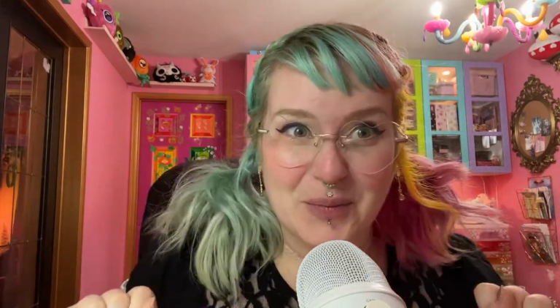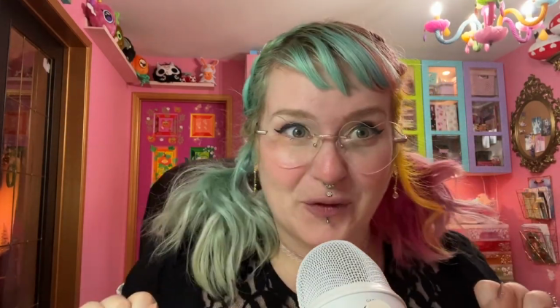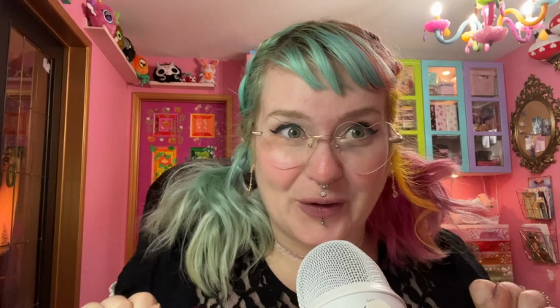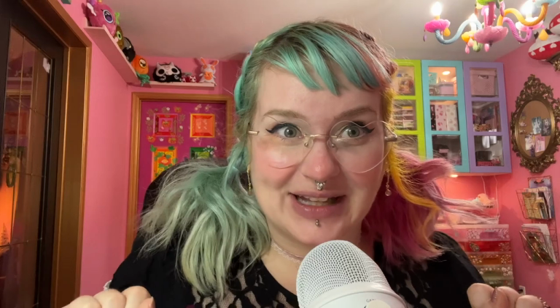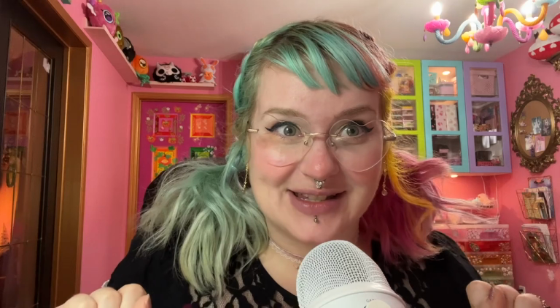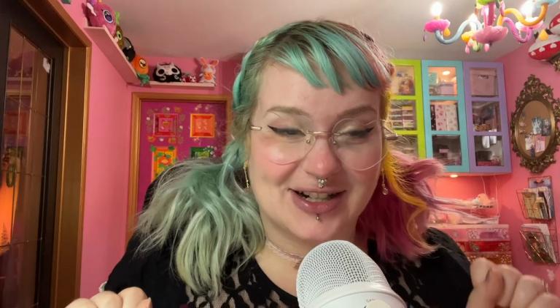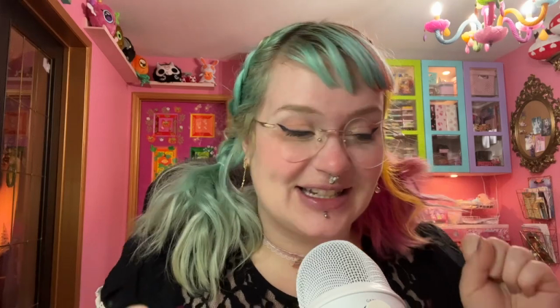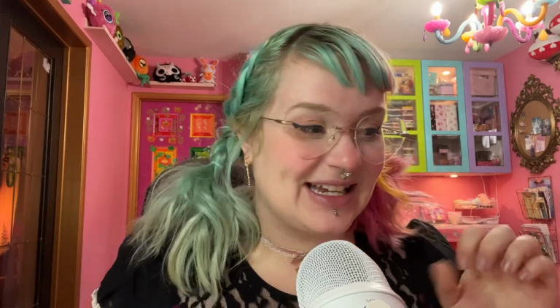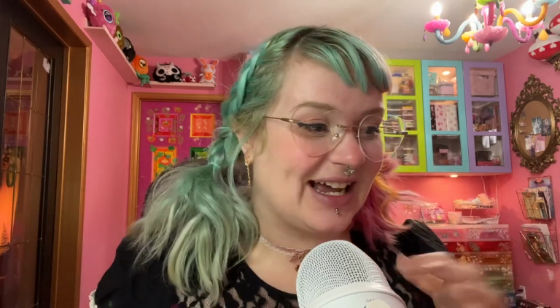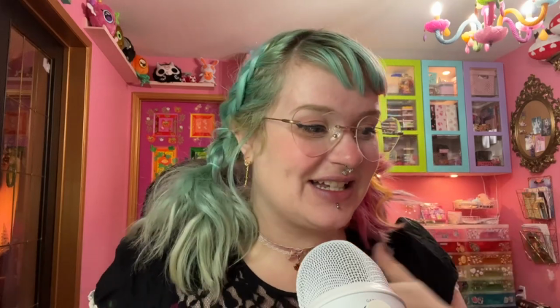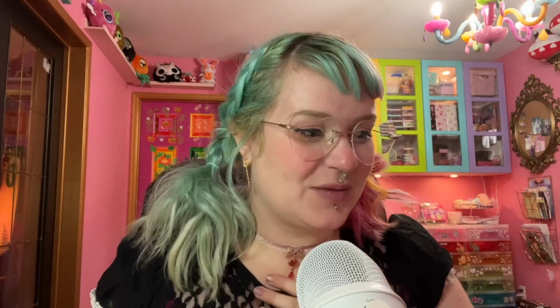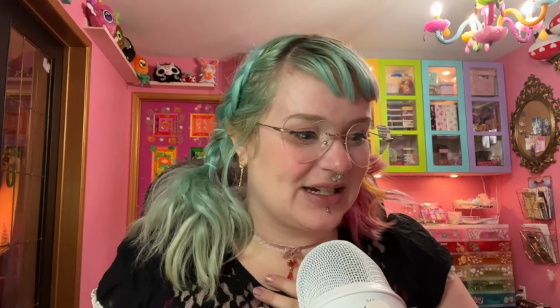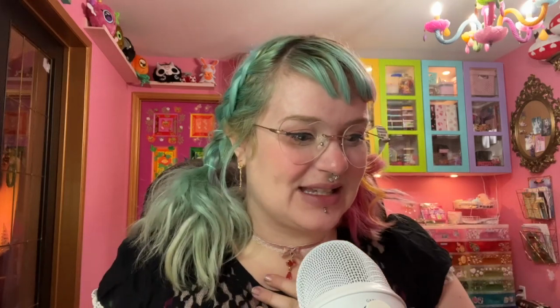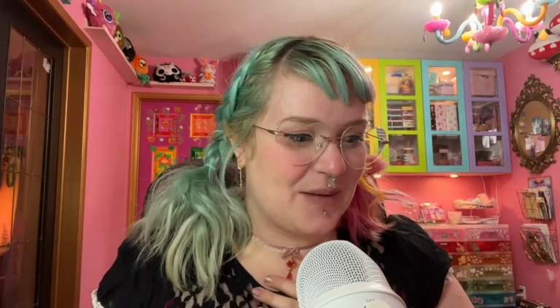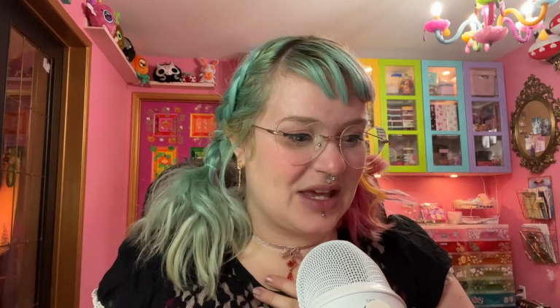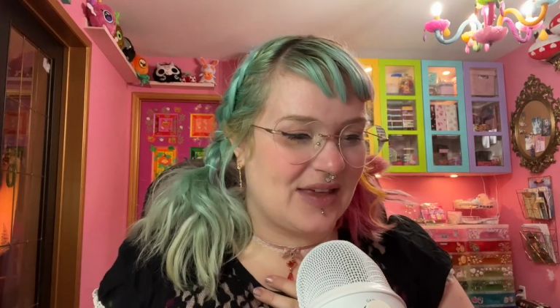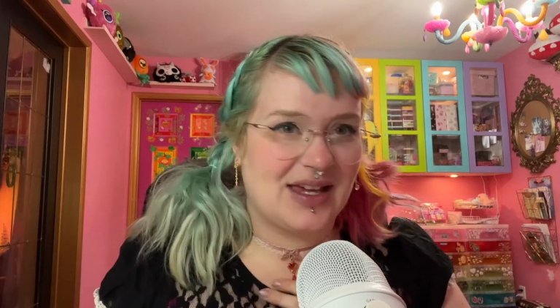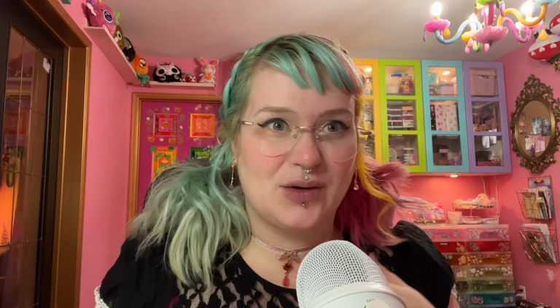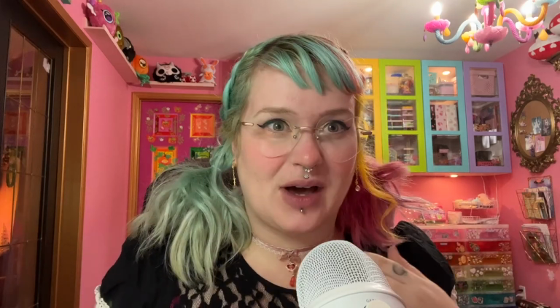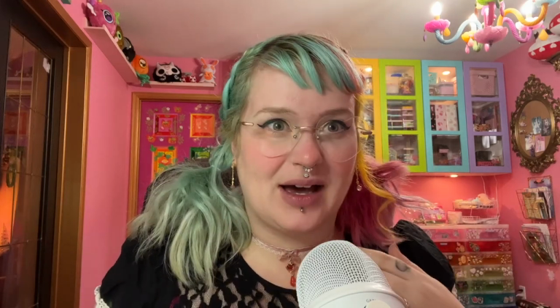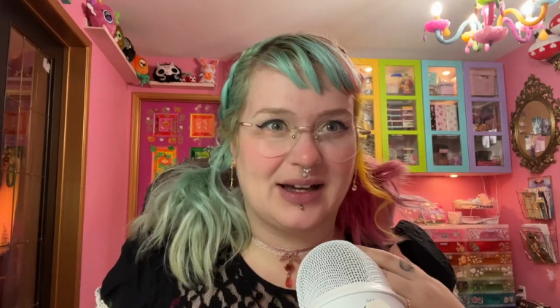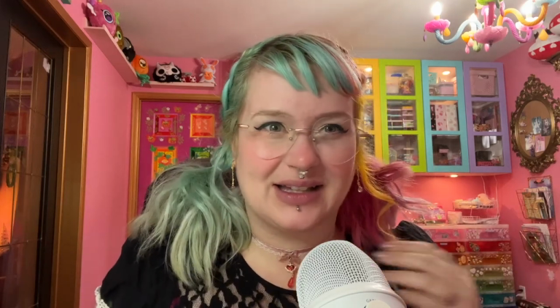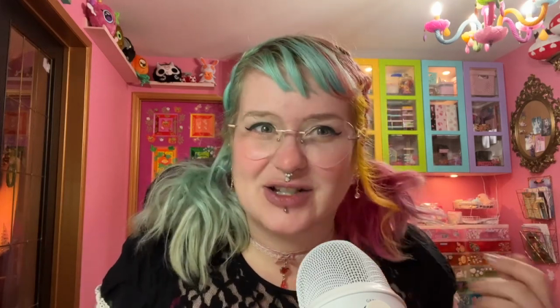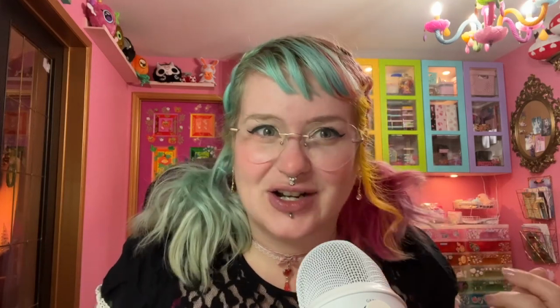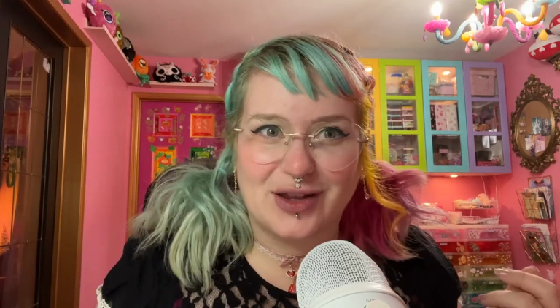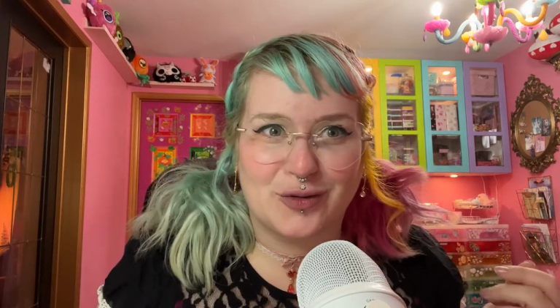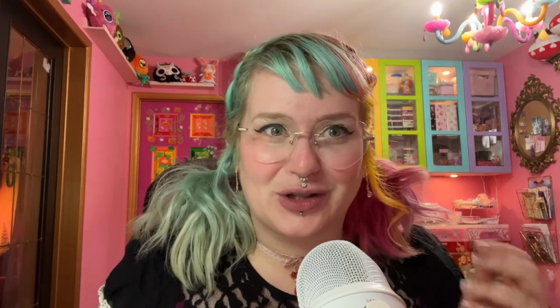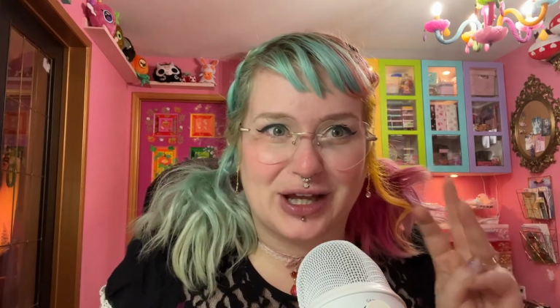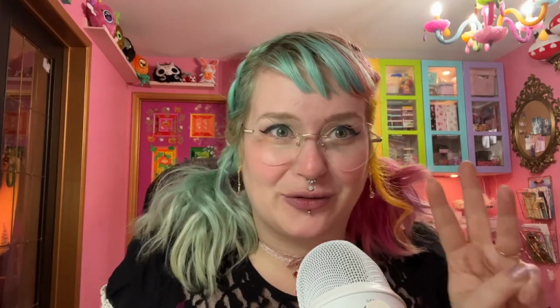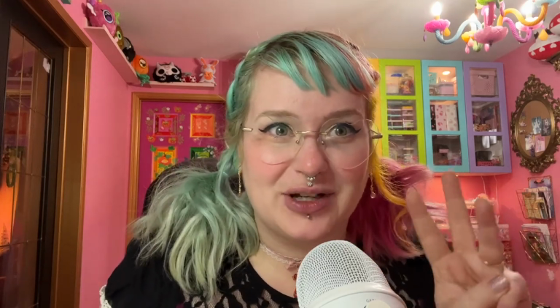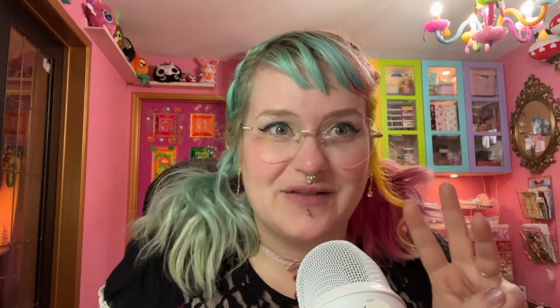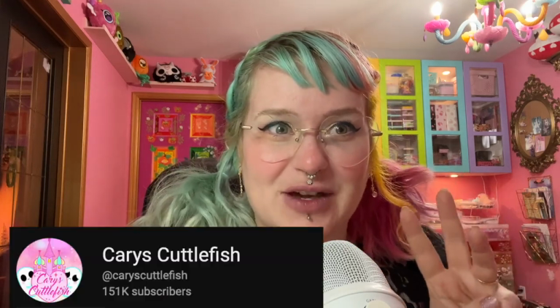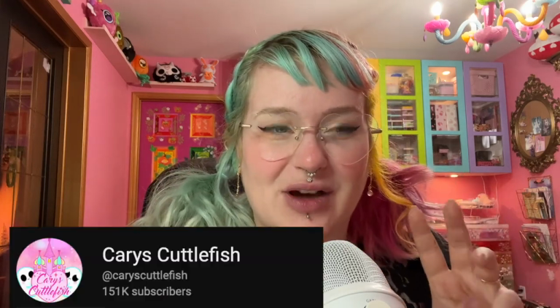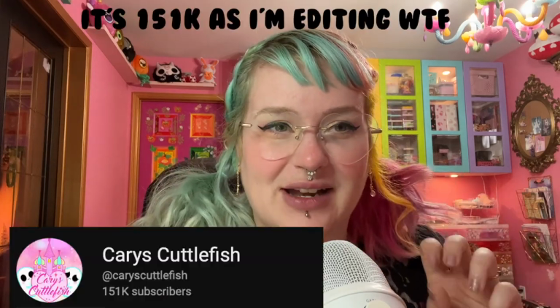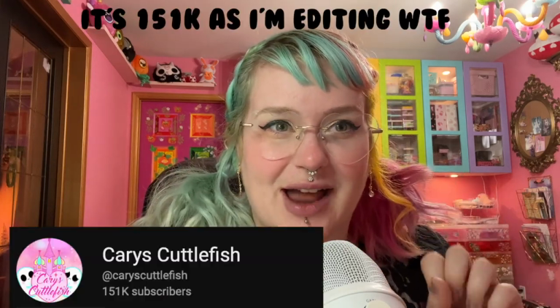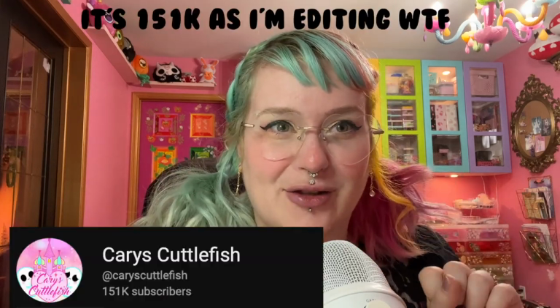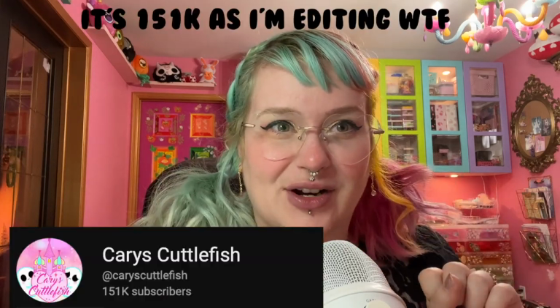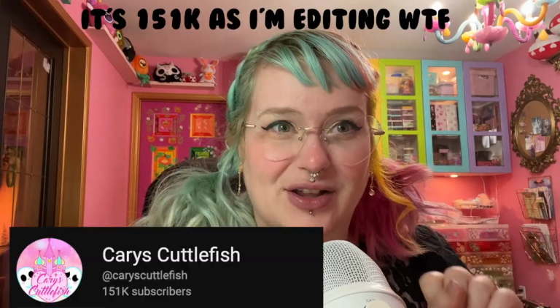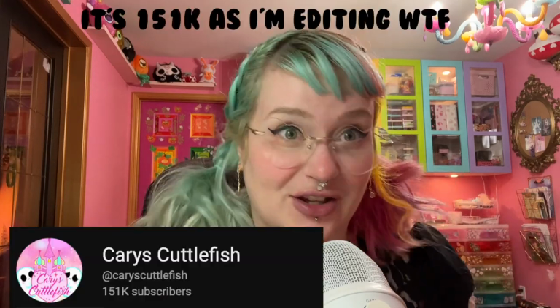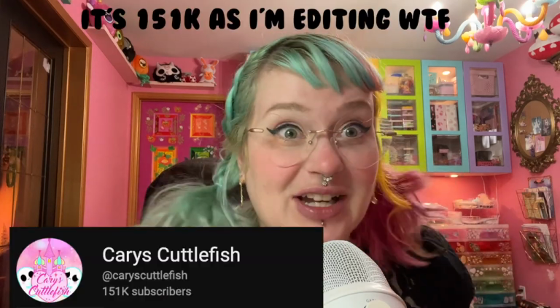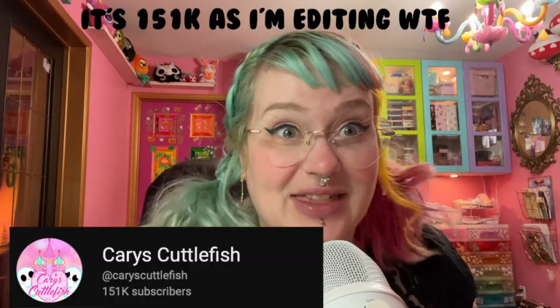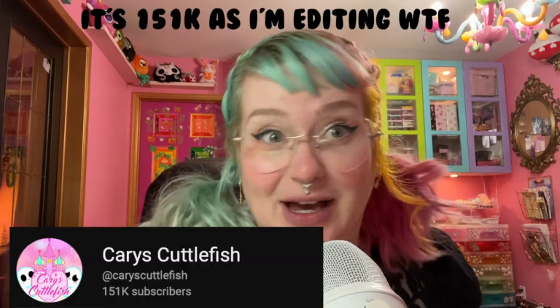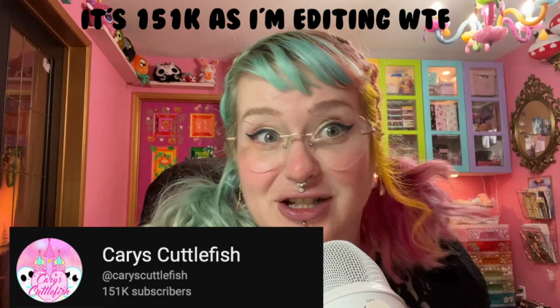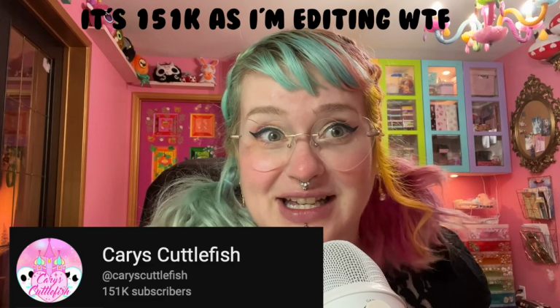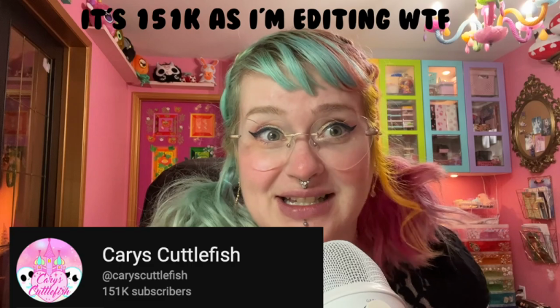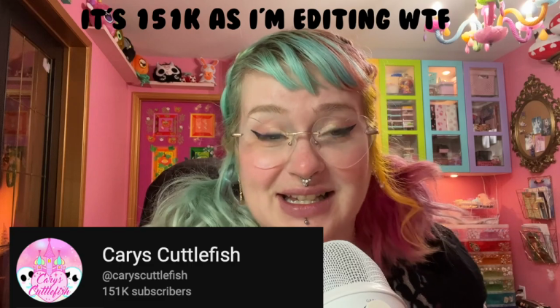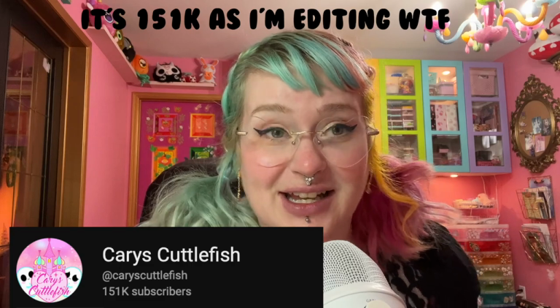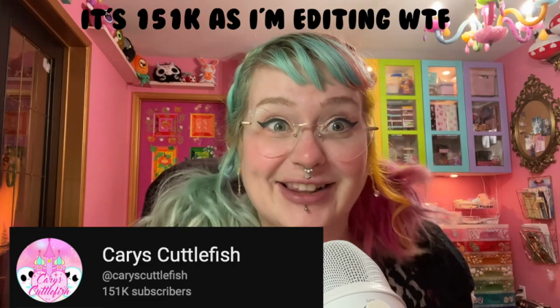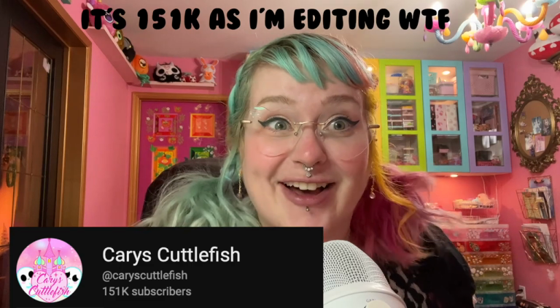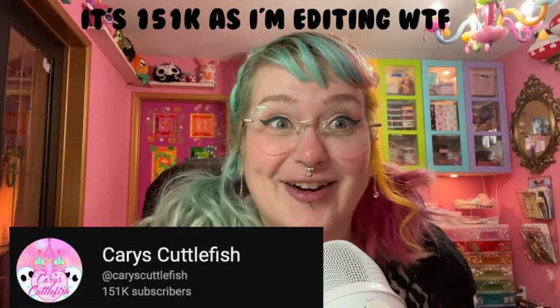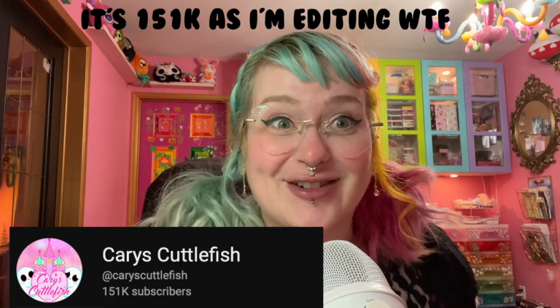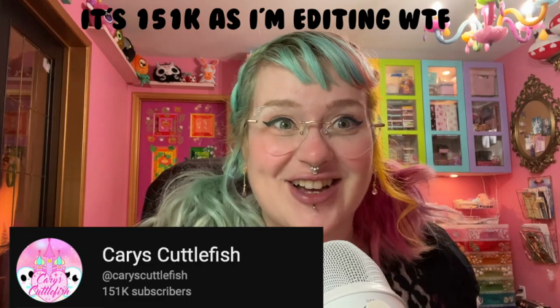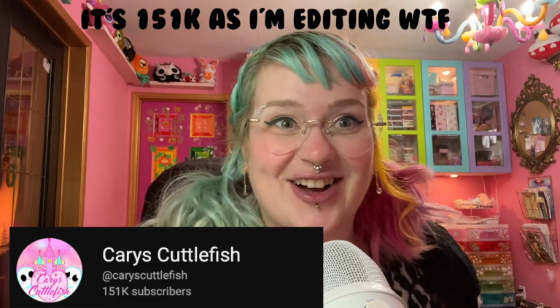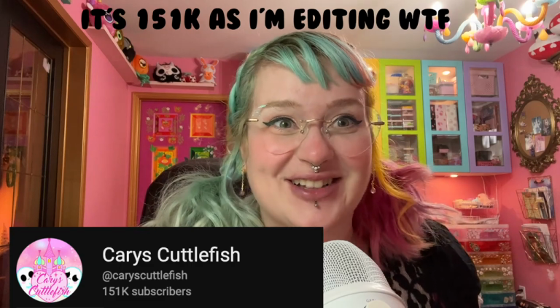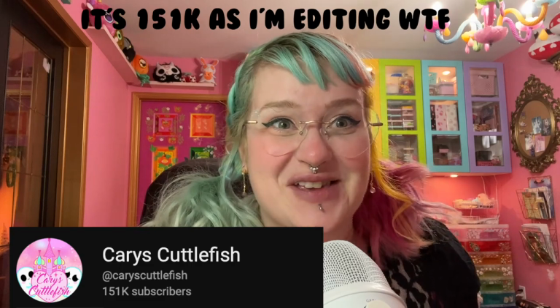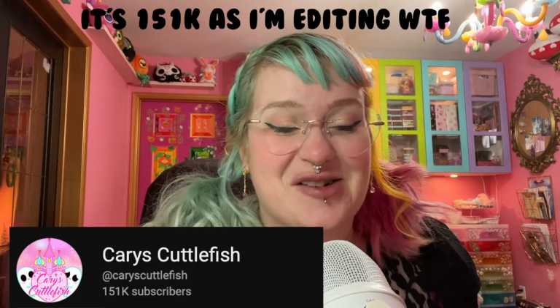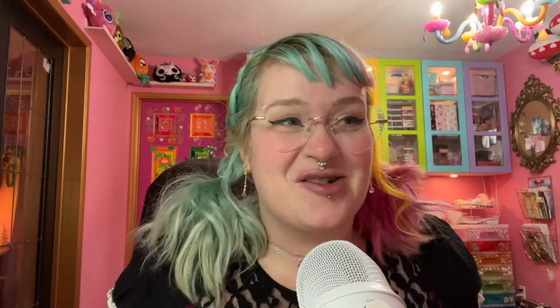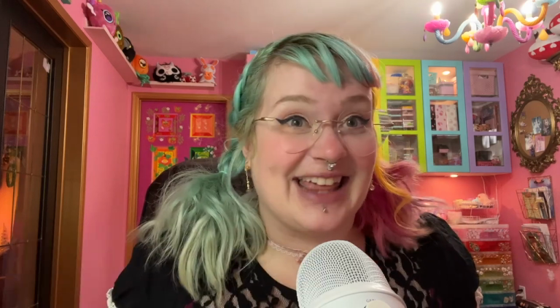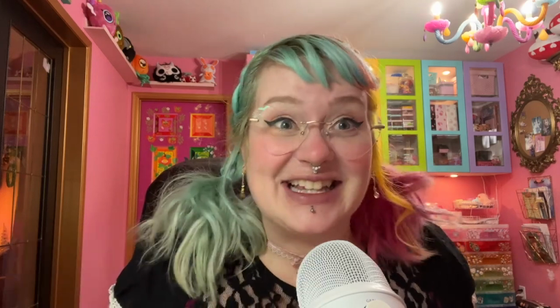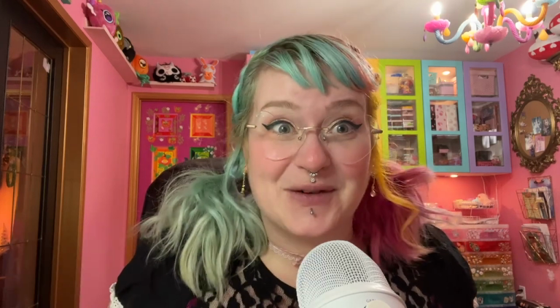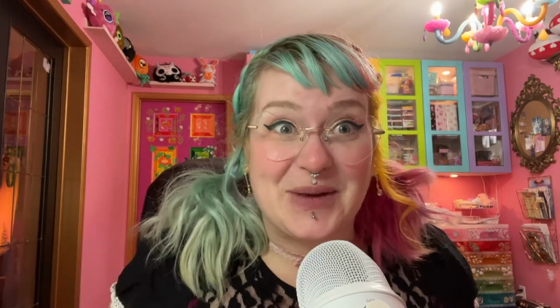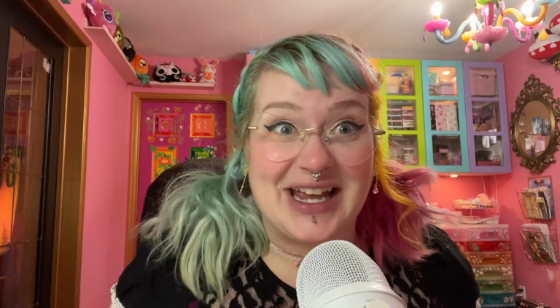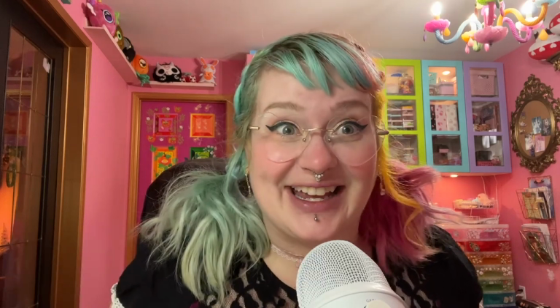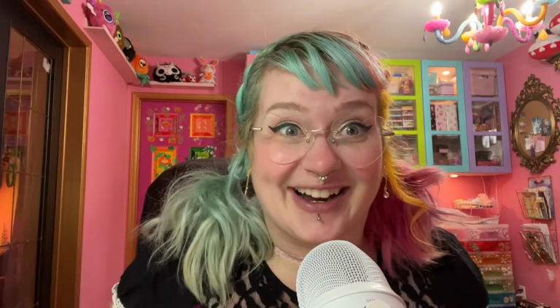Before we get started today, I just wanted to say a big thank you. Yesterday there were like three of you and now there are 30,000? Hello to all of you! Thanks for being here.